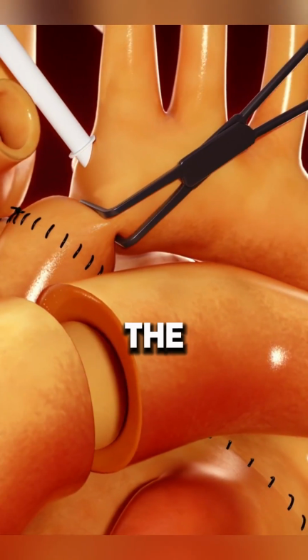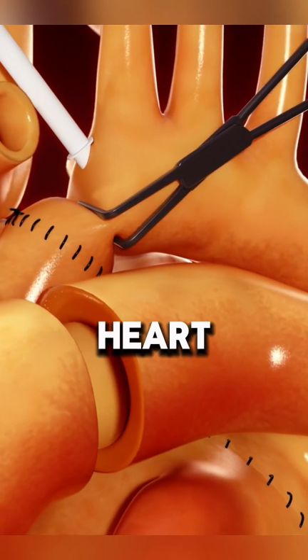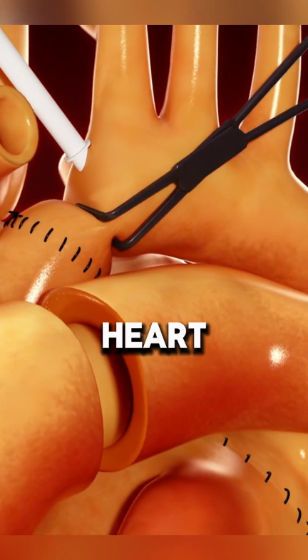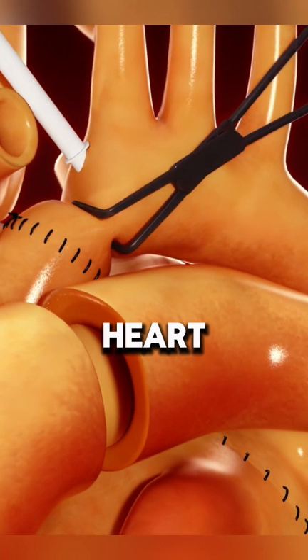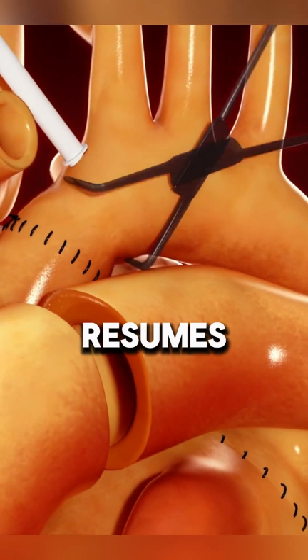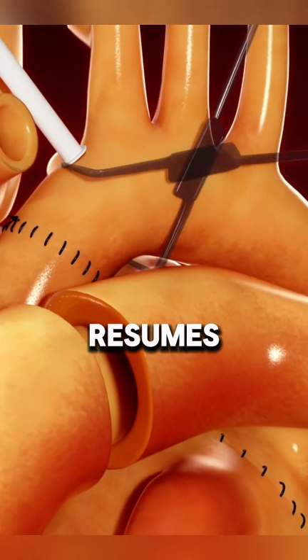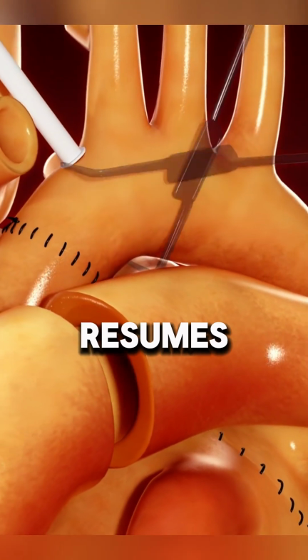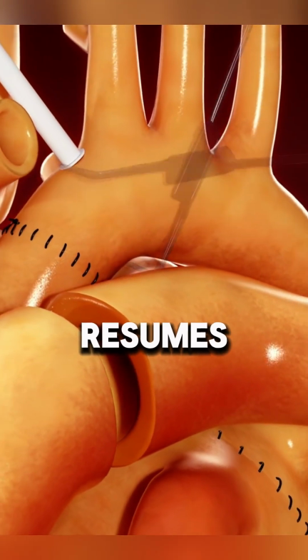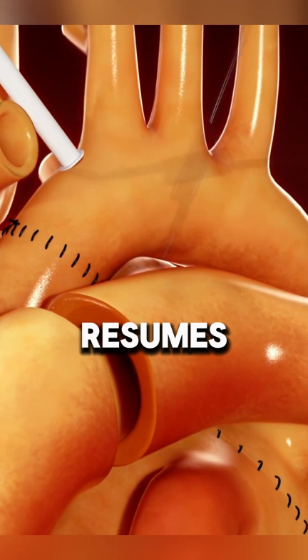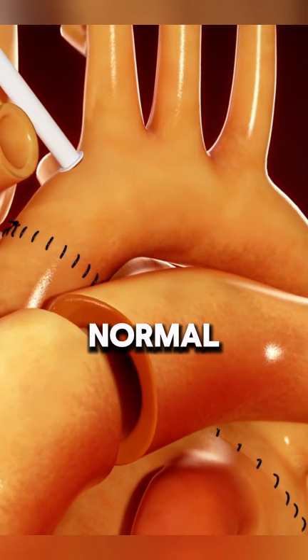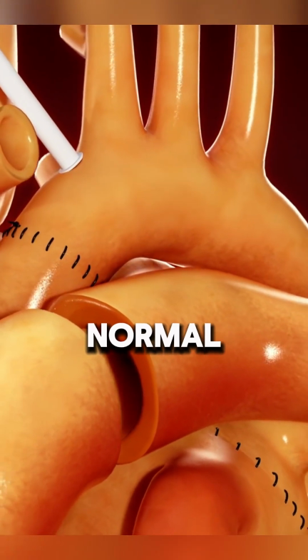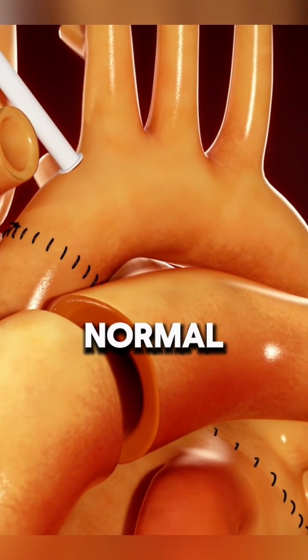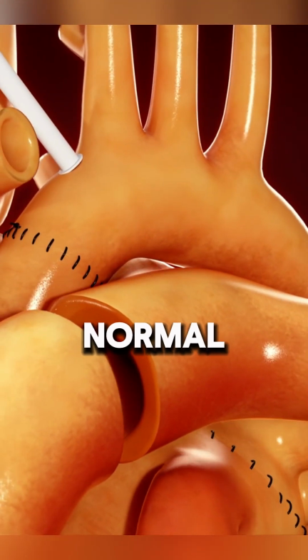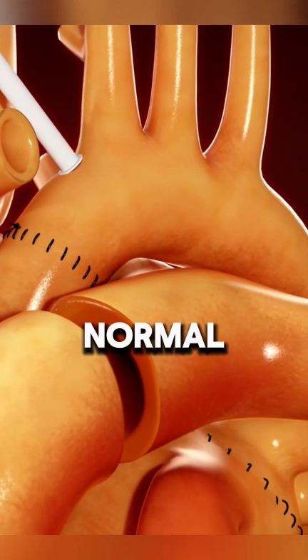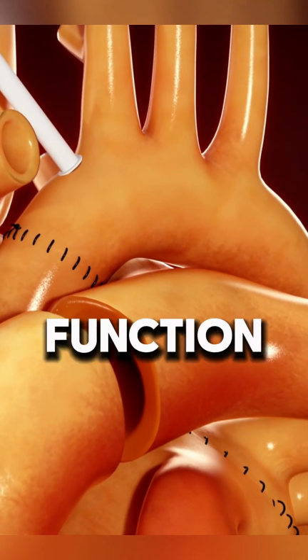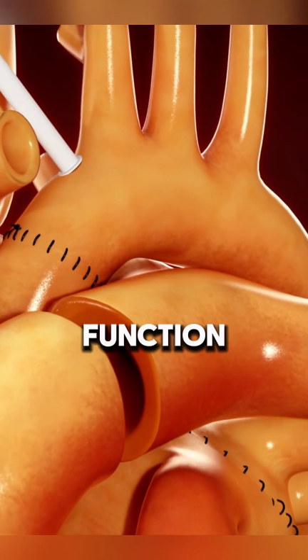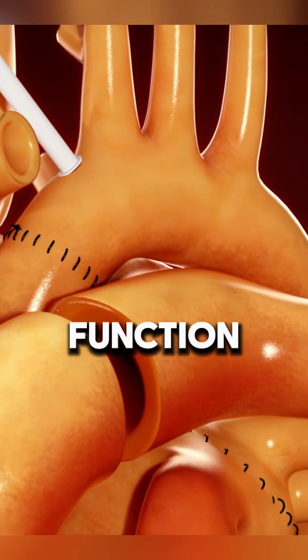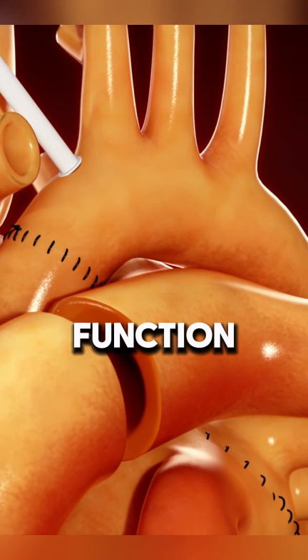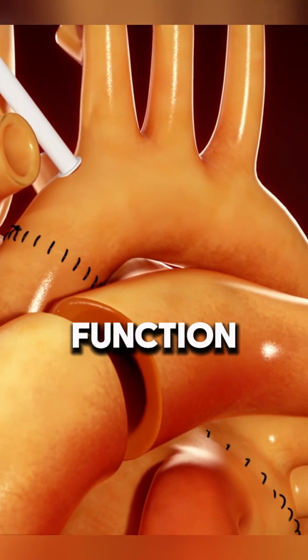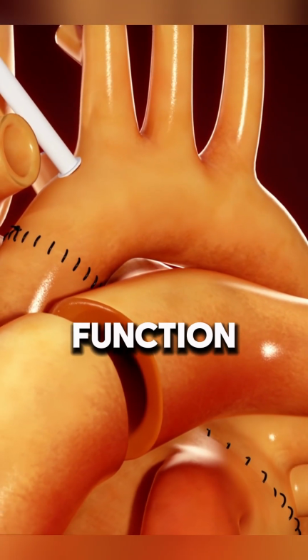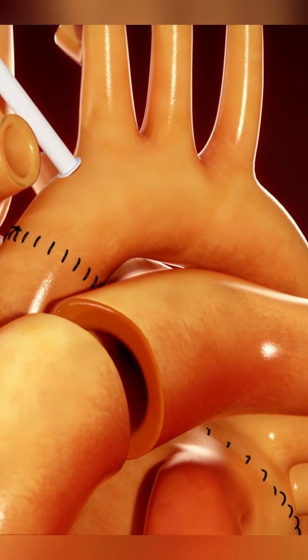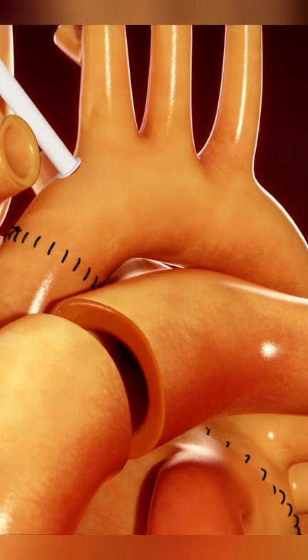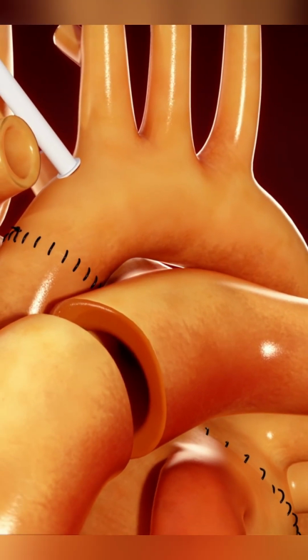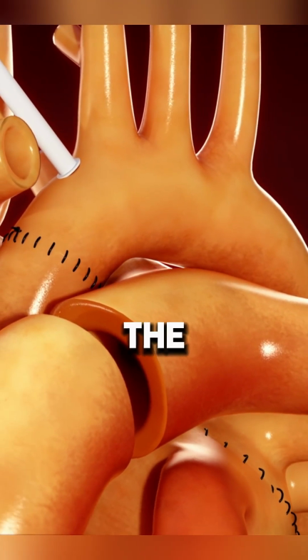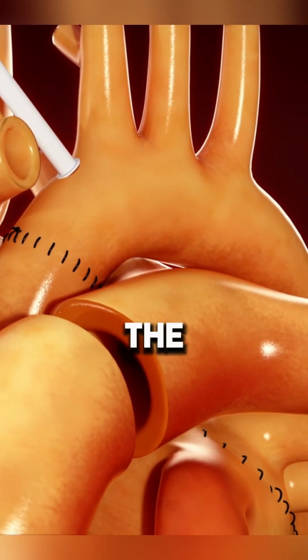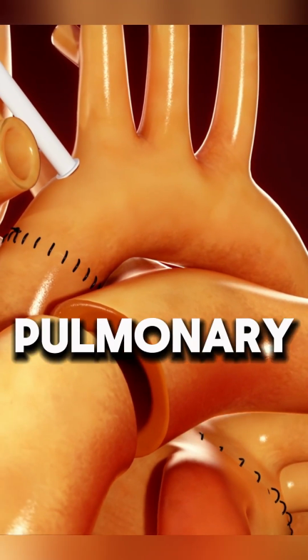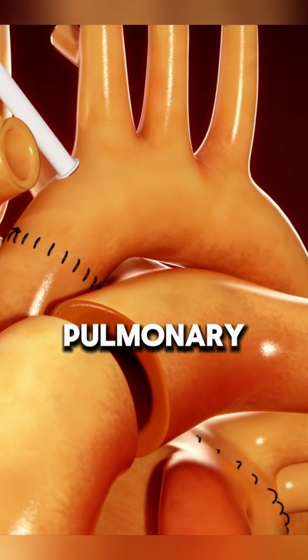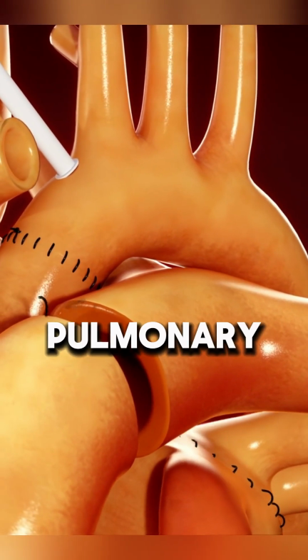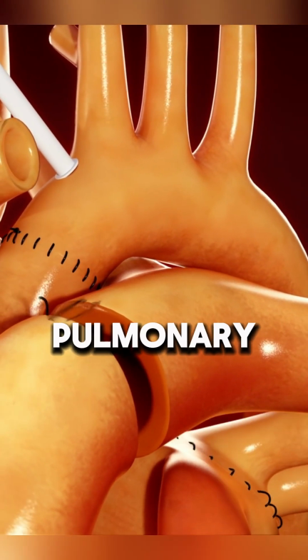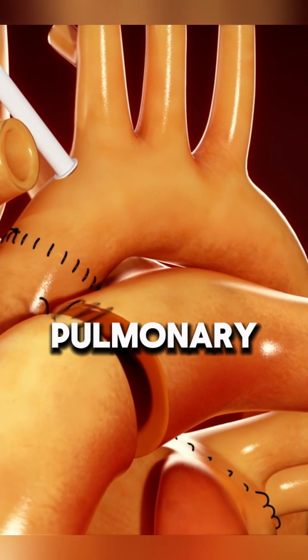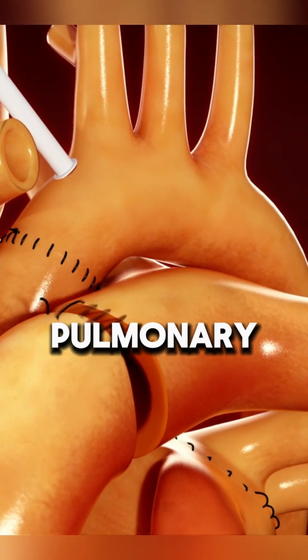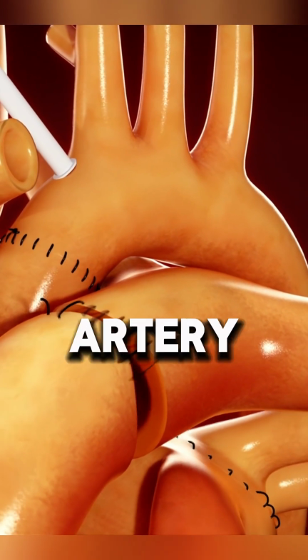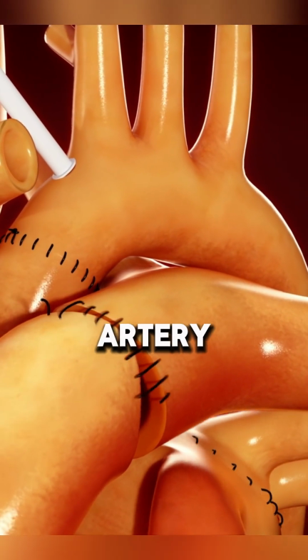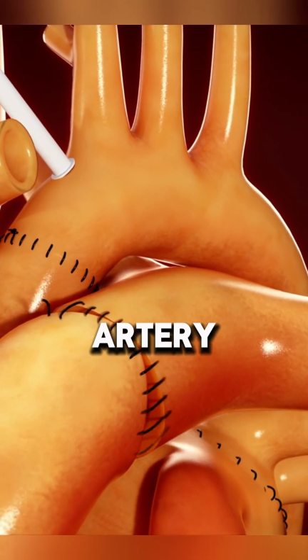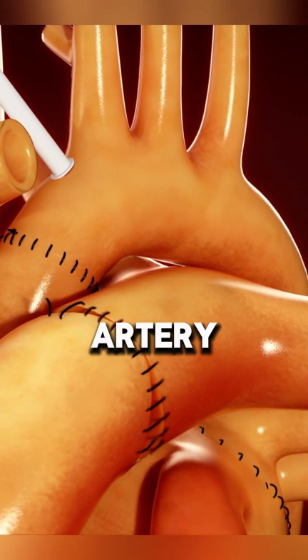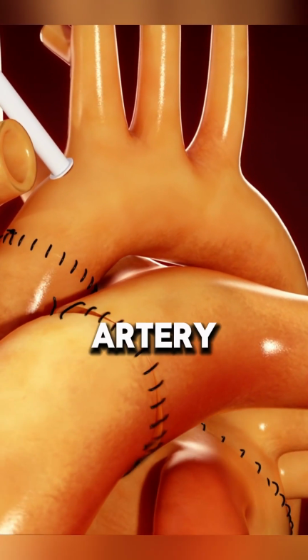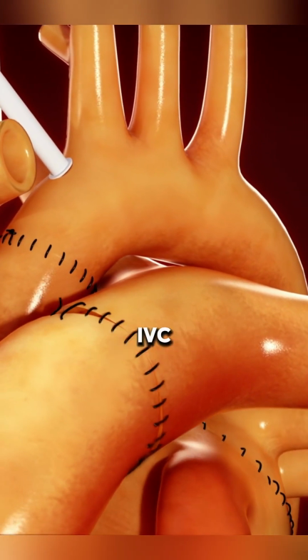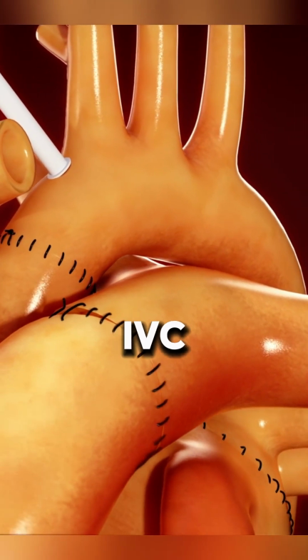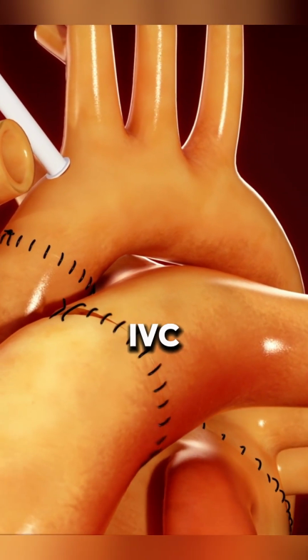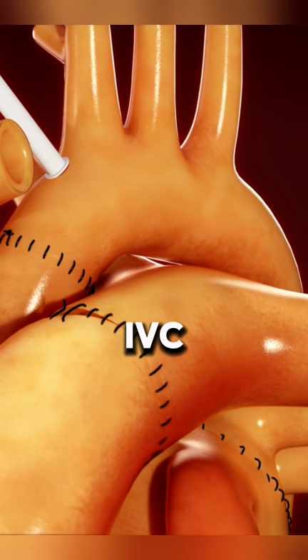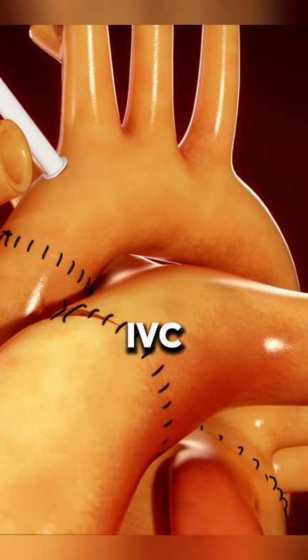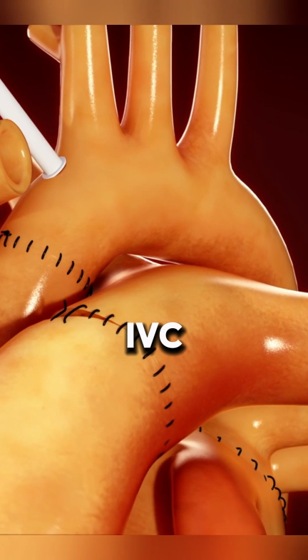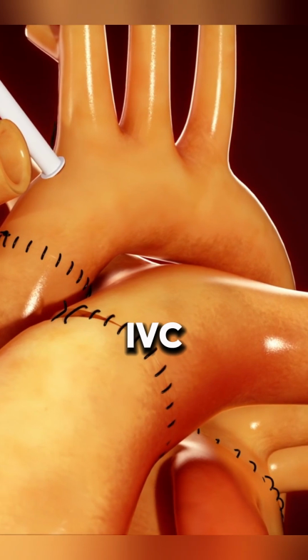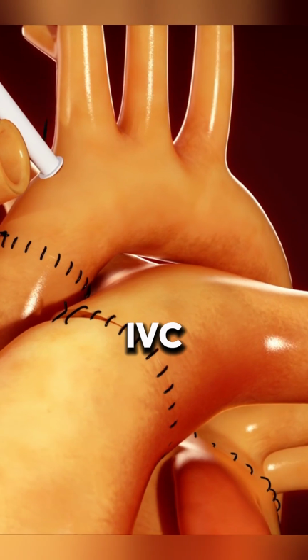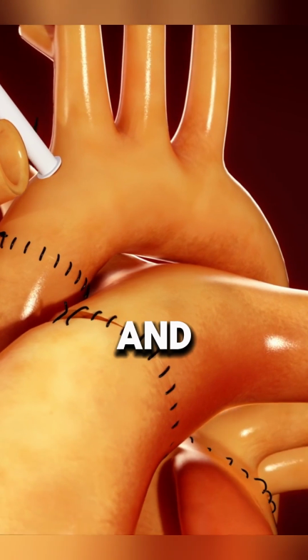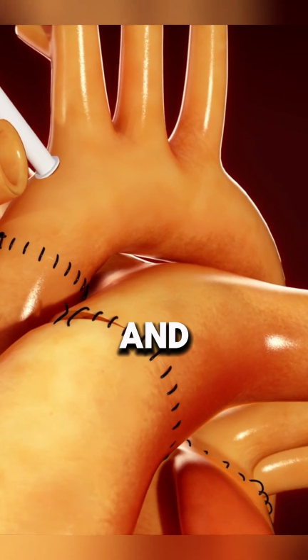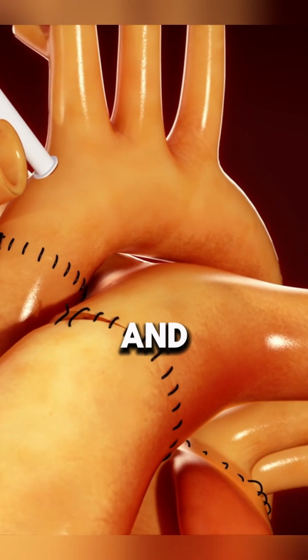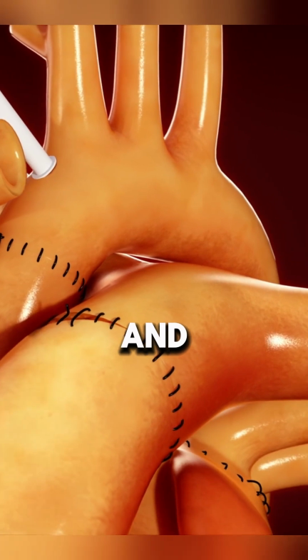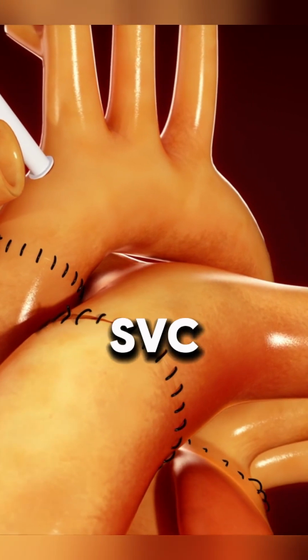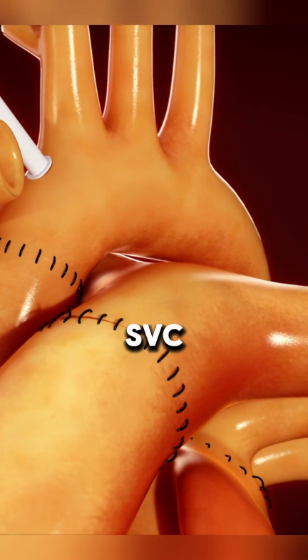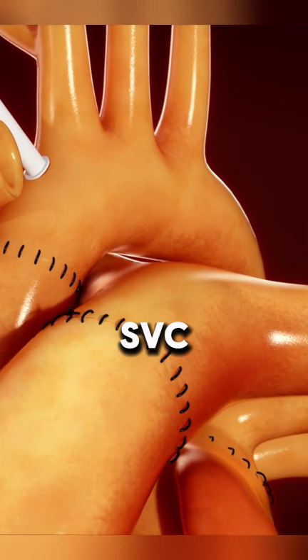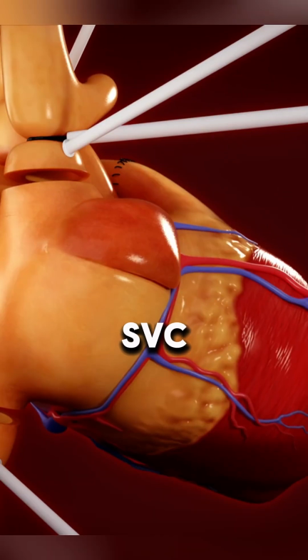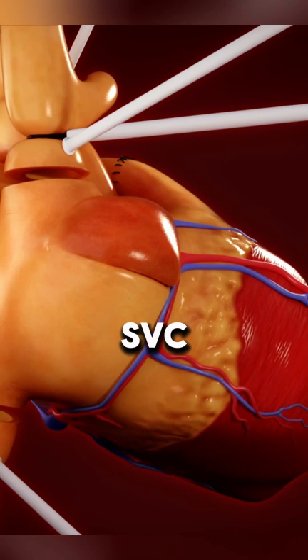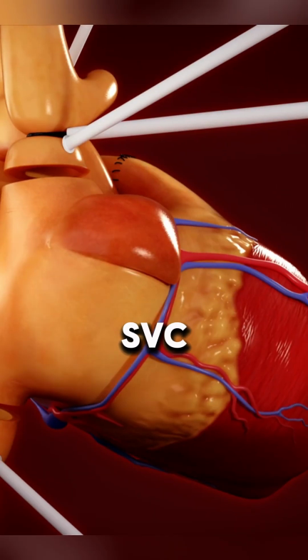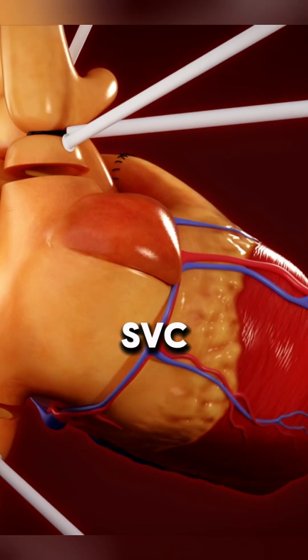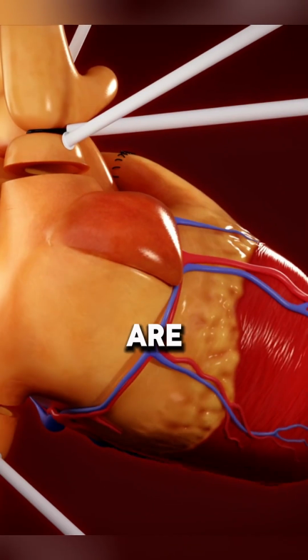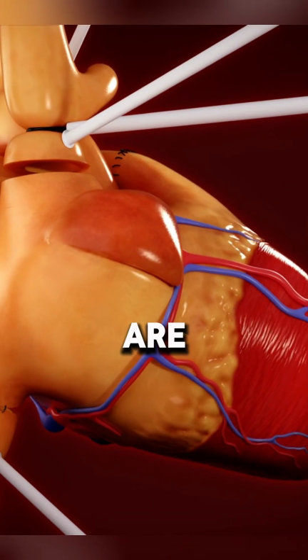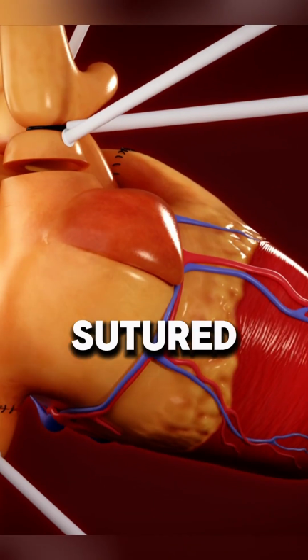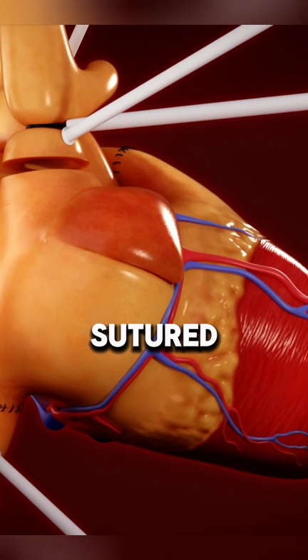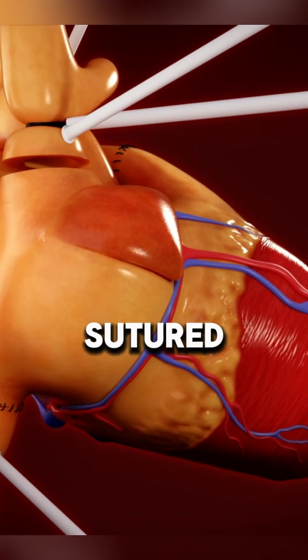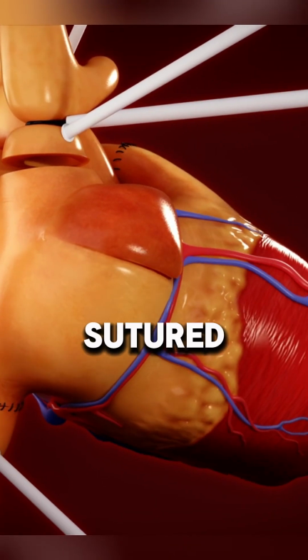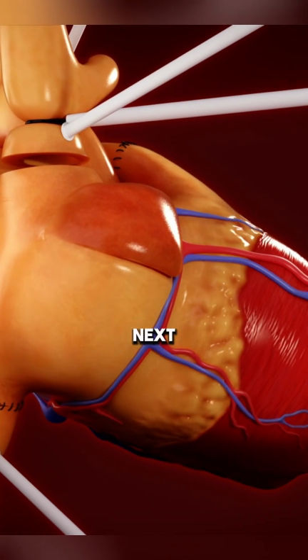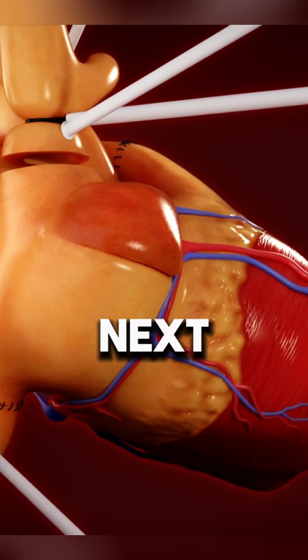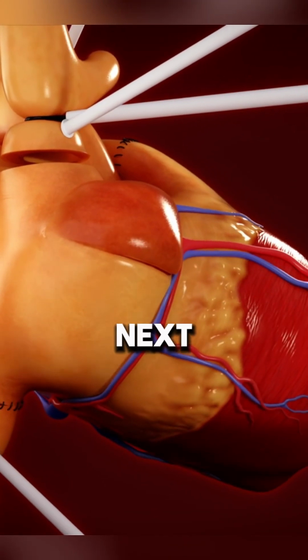Once the aortic clamp is removed, the heart resumes normal function. The pulmonary artery, IVC, and SVC are then sutured.